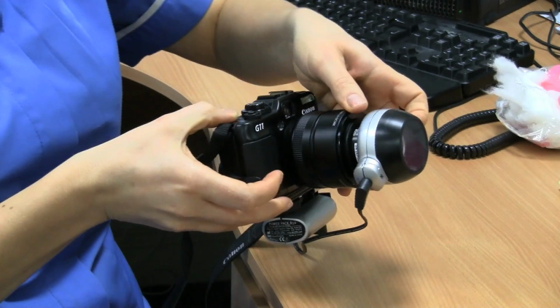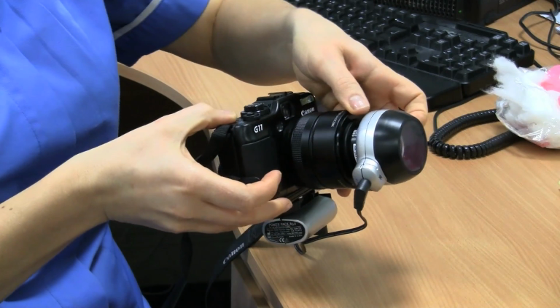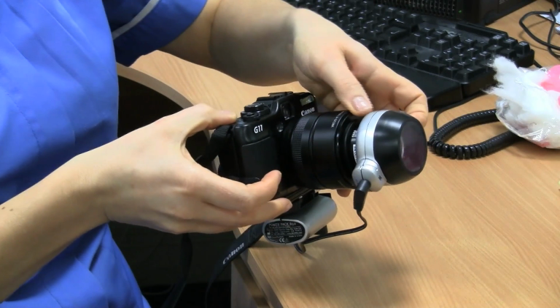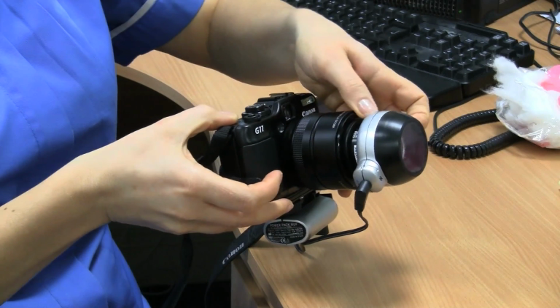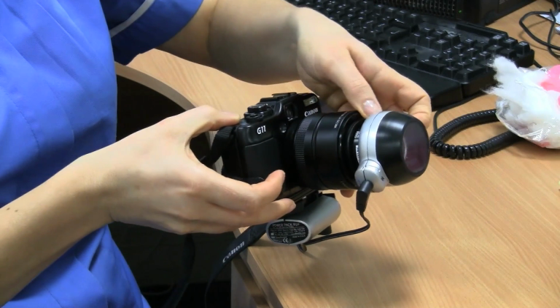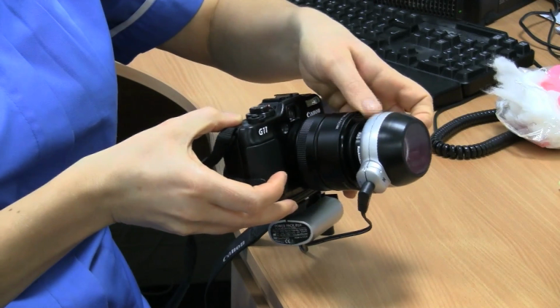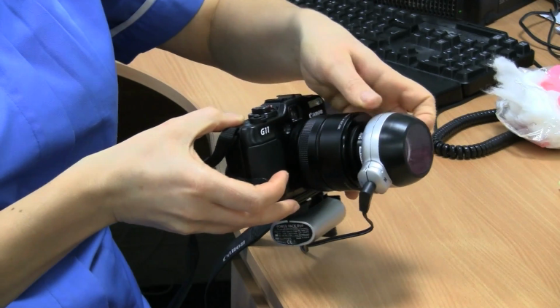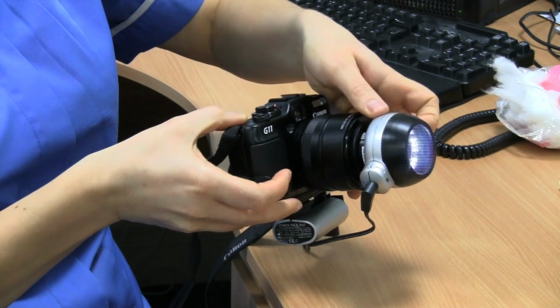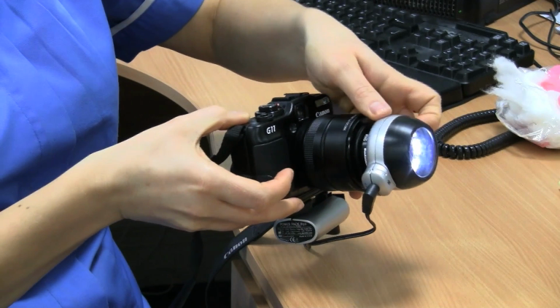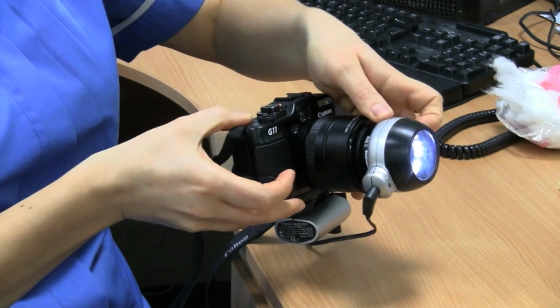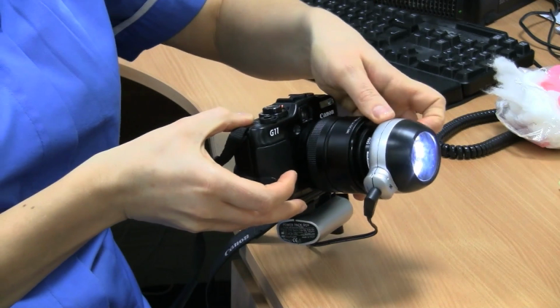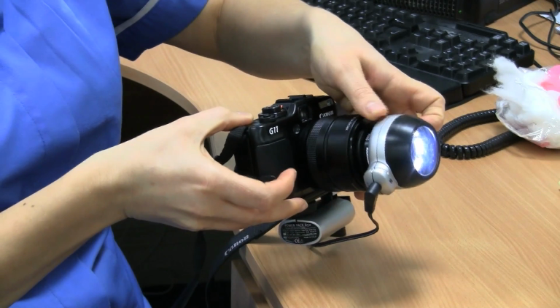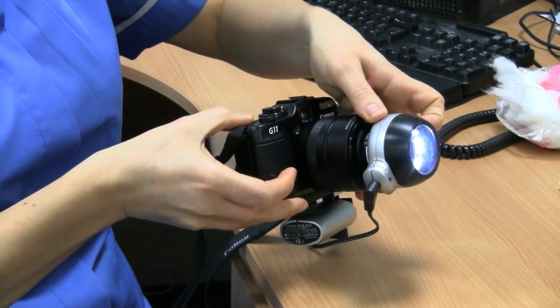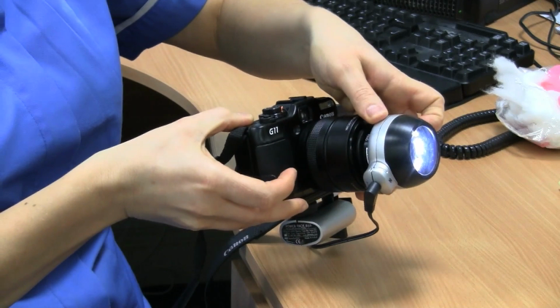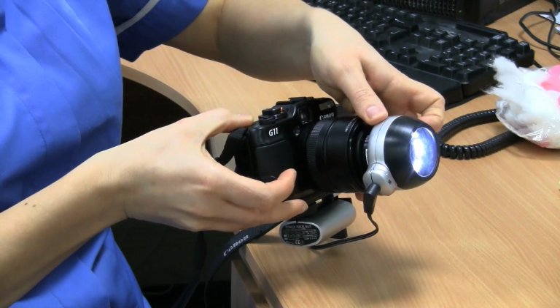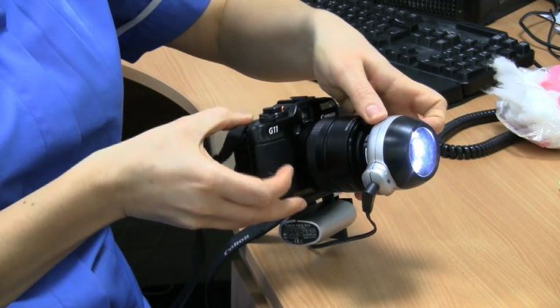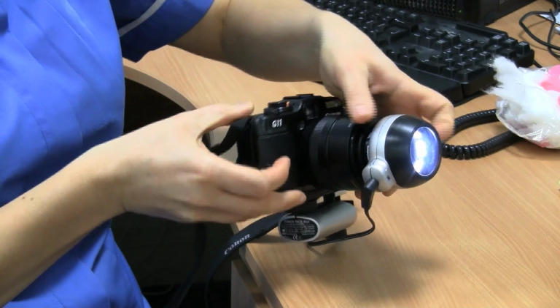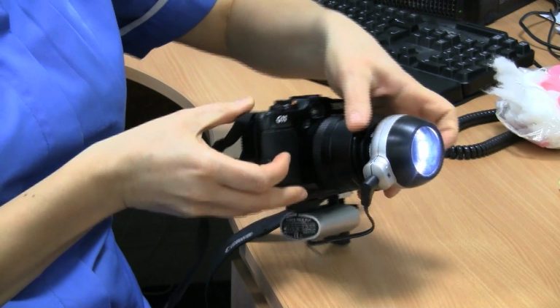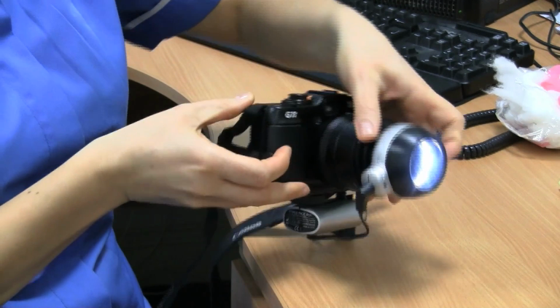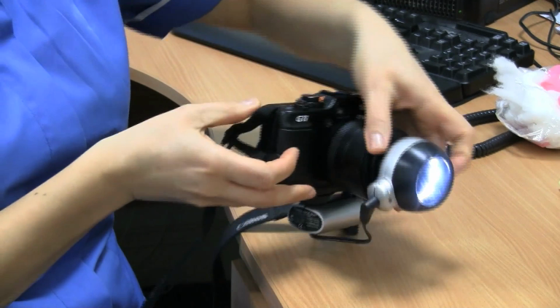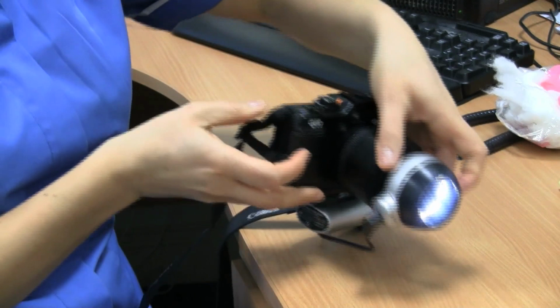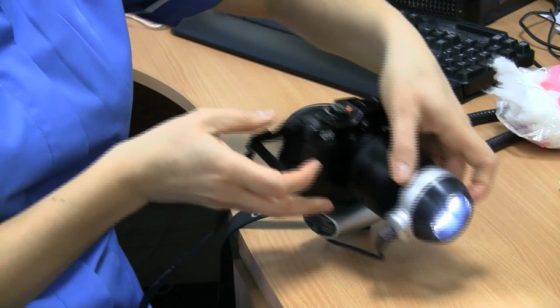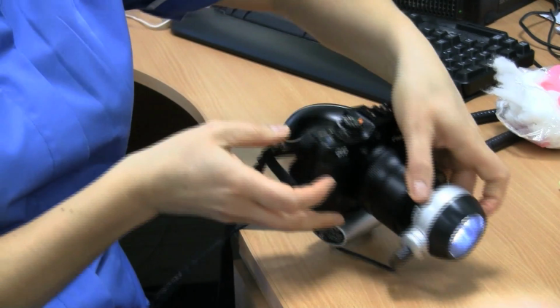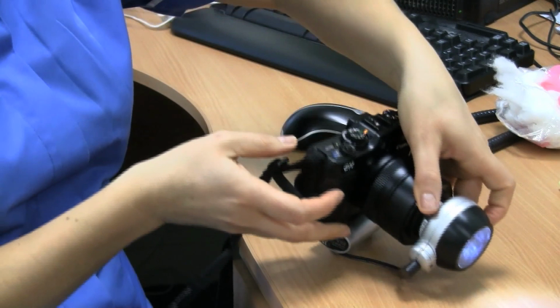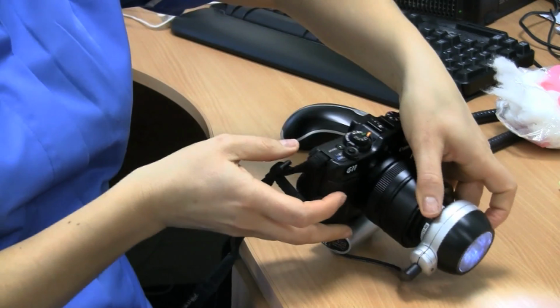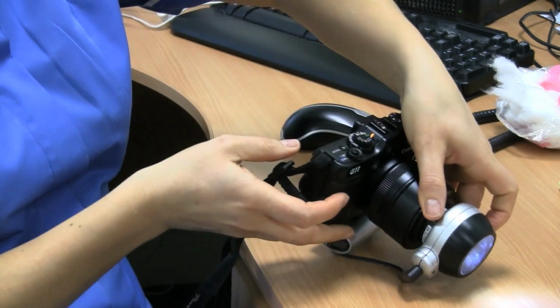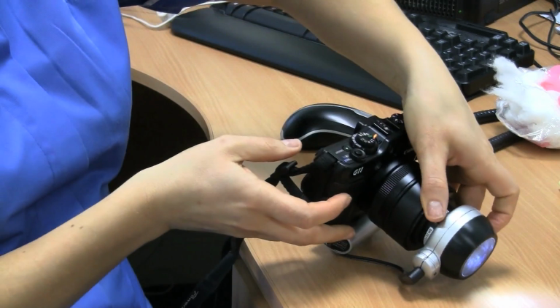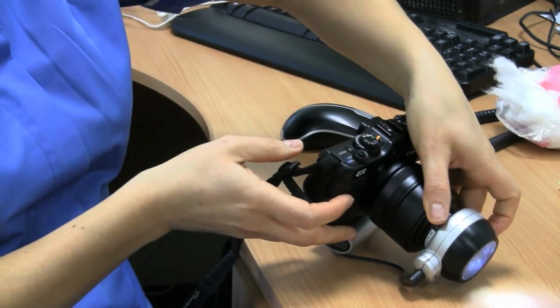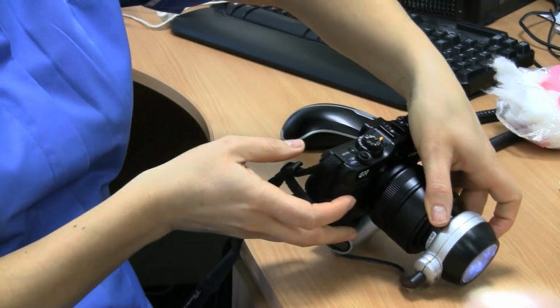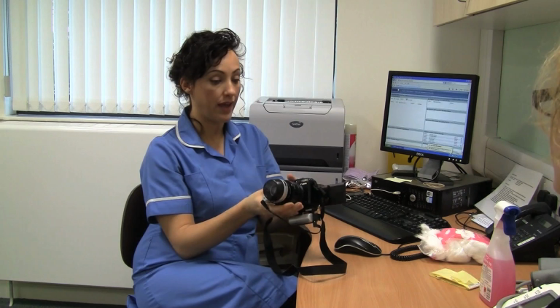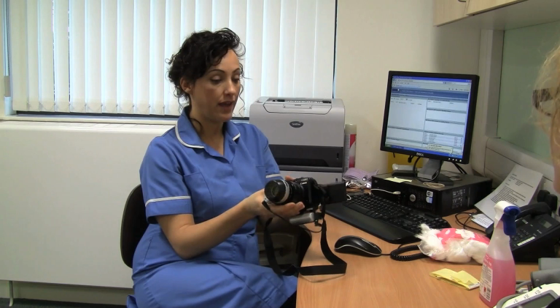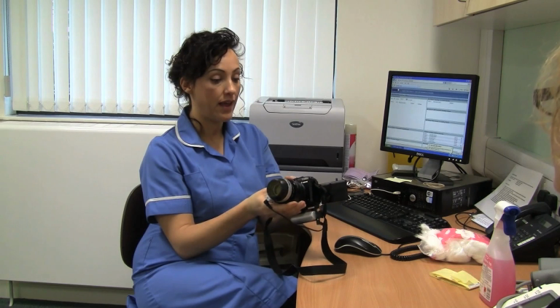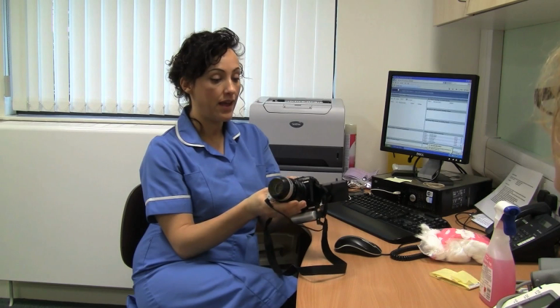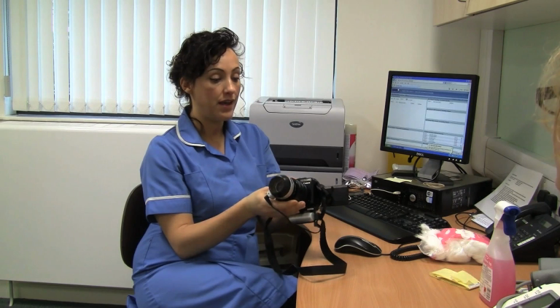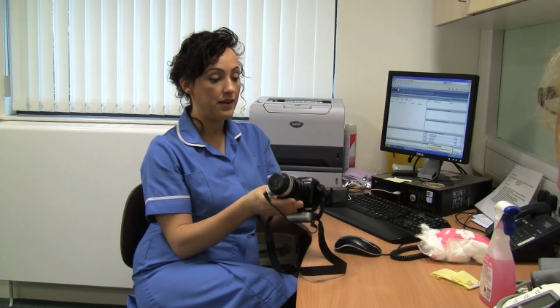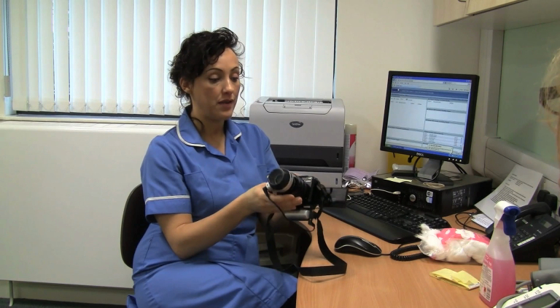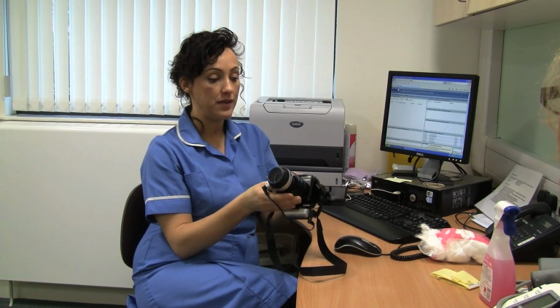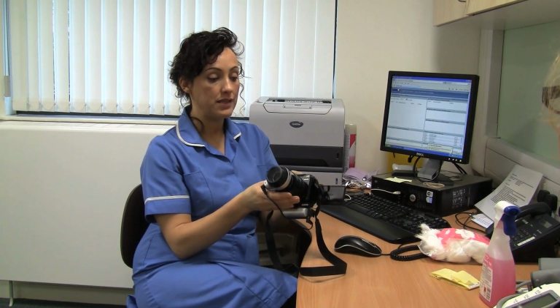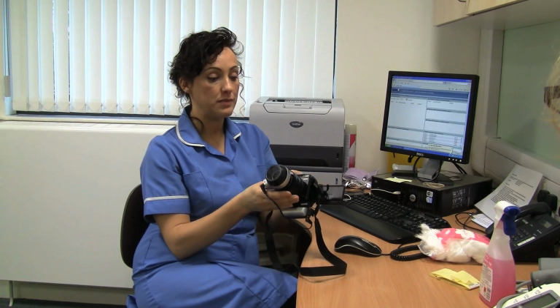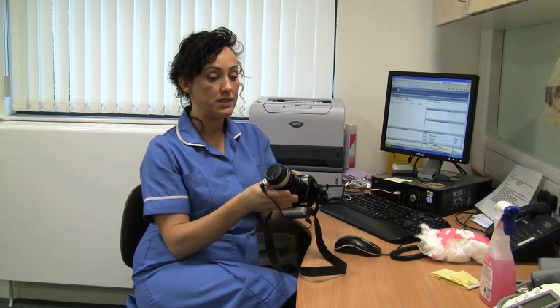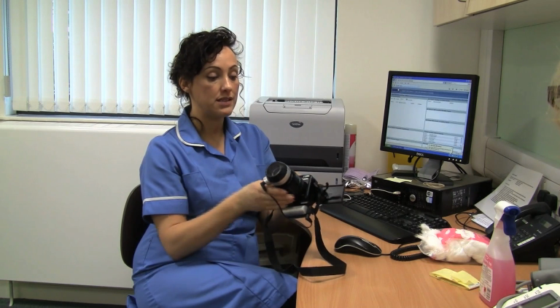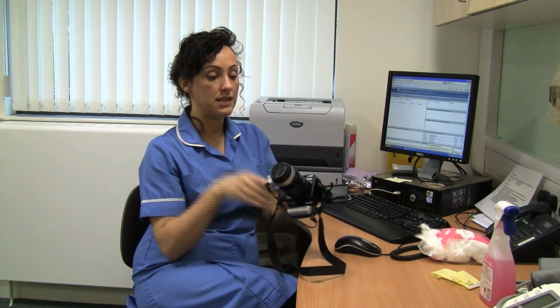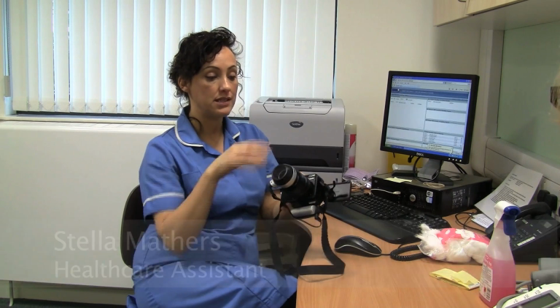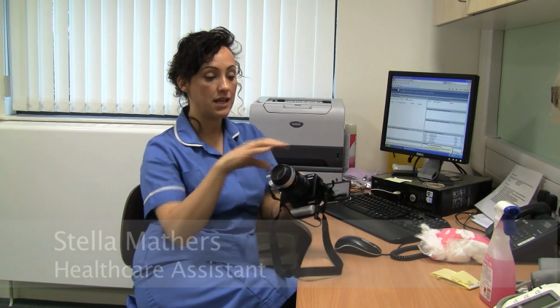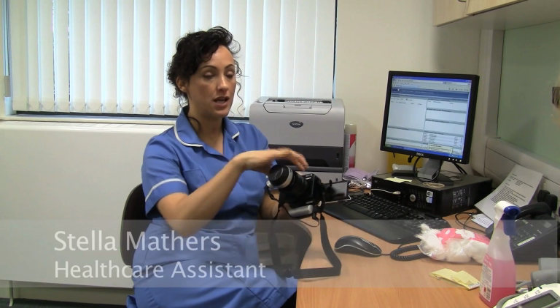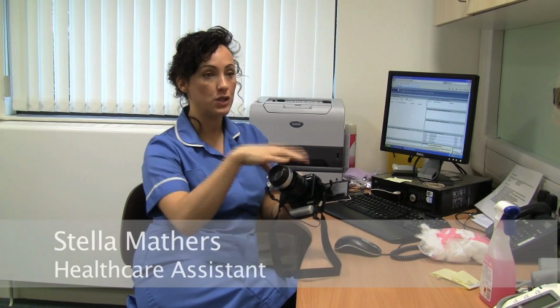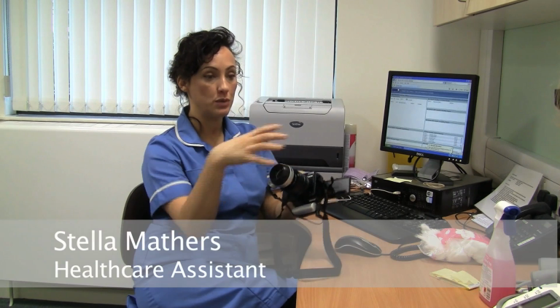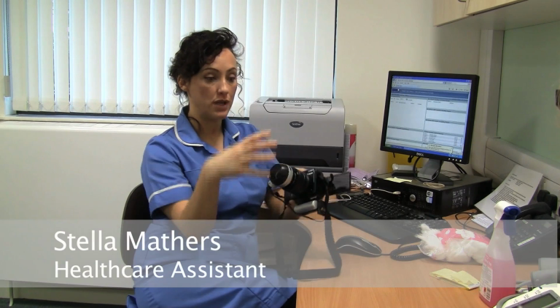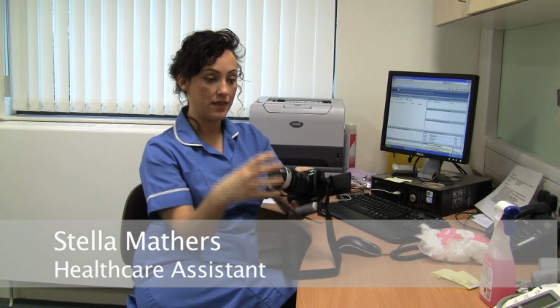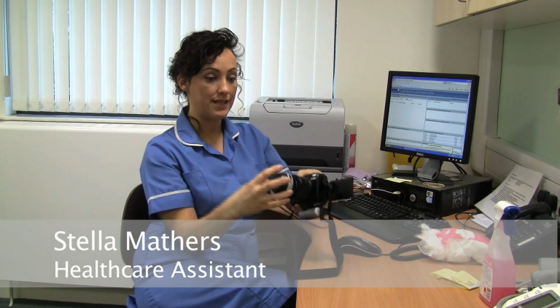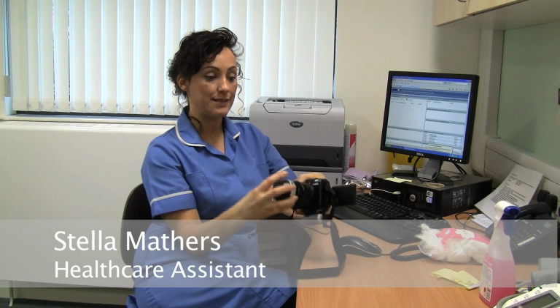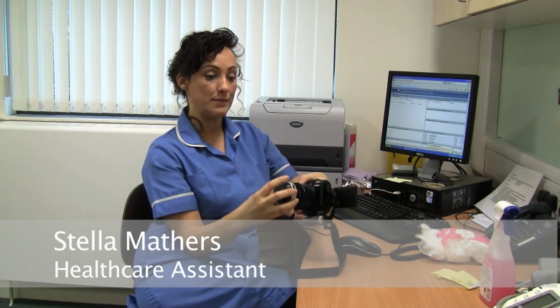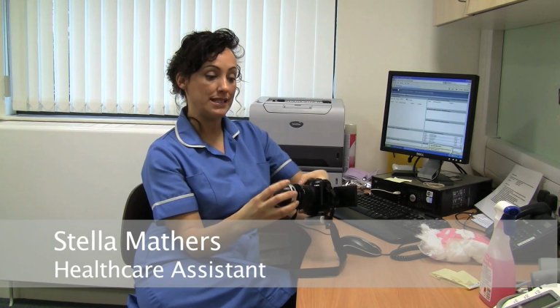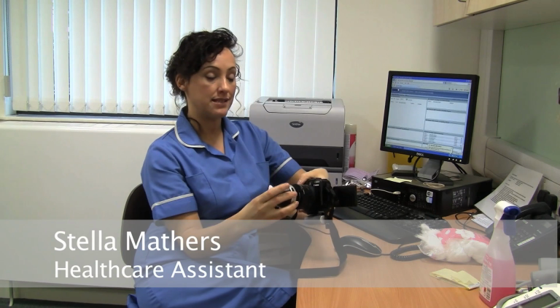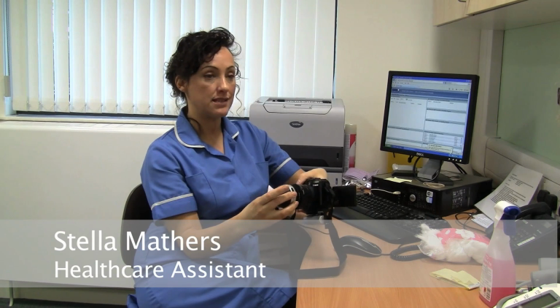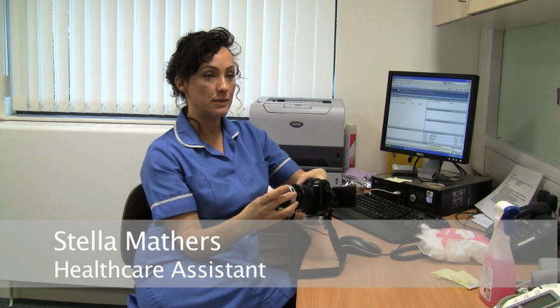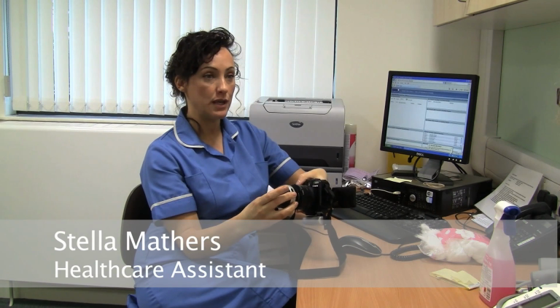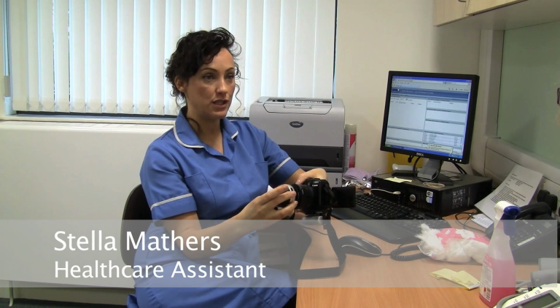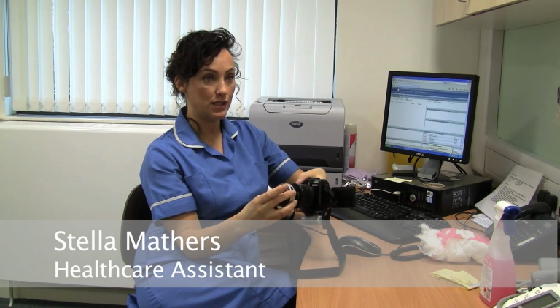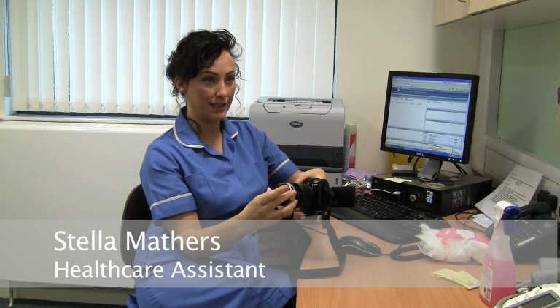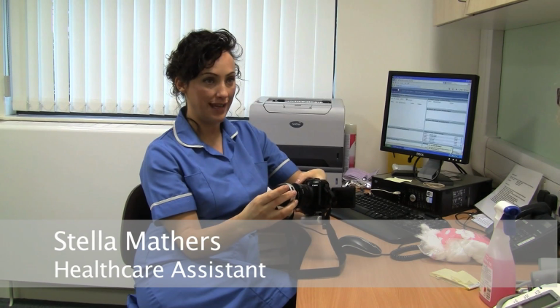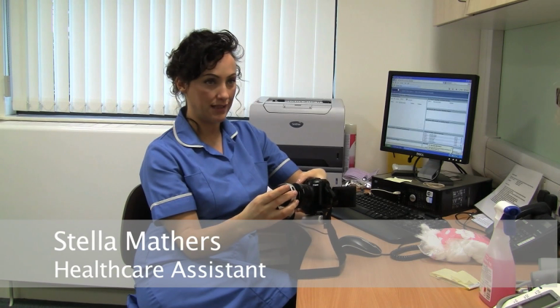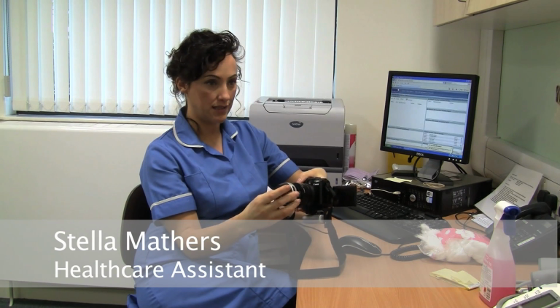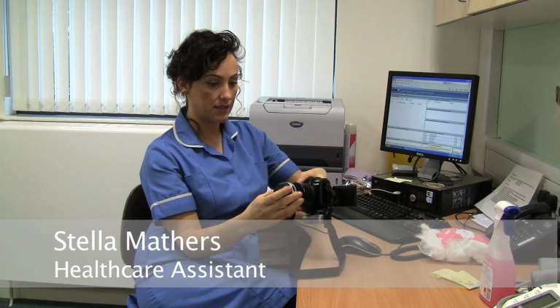What we have here is just a bog standard camera. These bits are the attachment and this bit is the special lens.